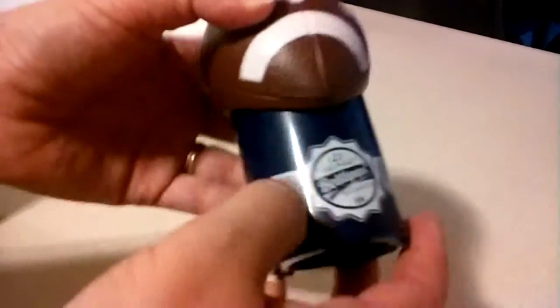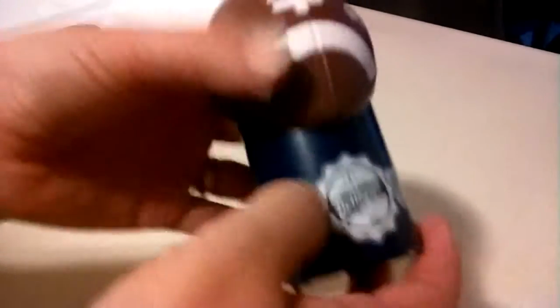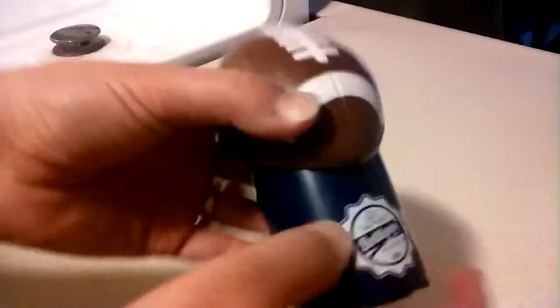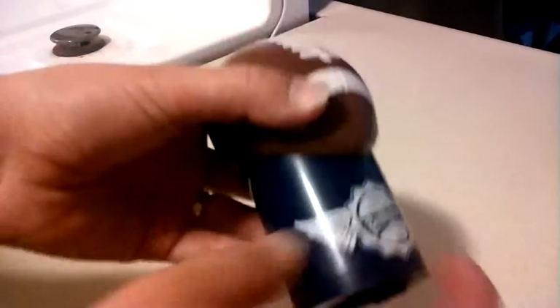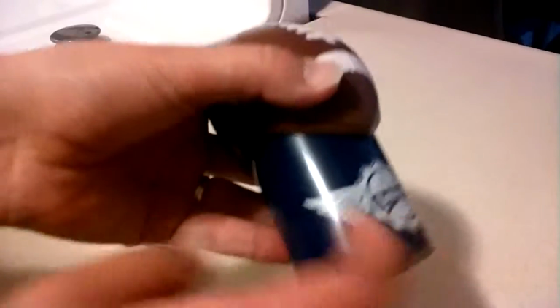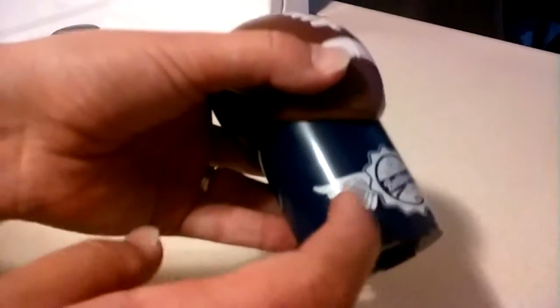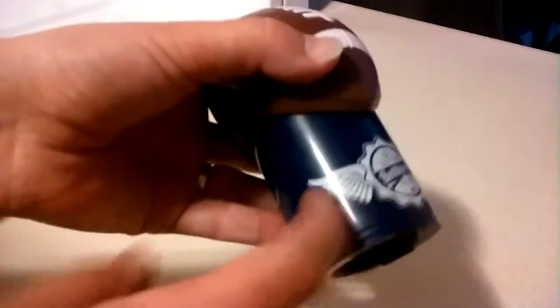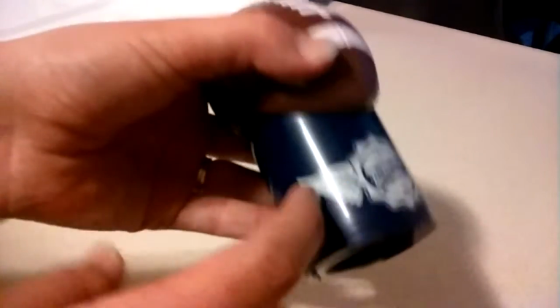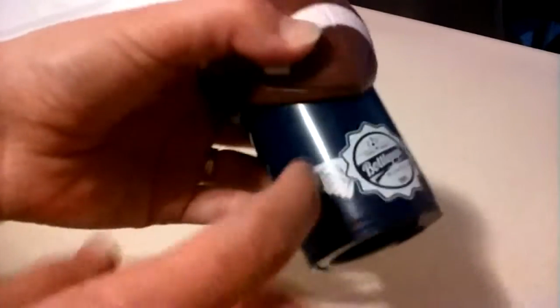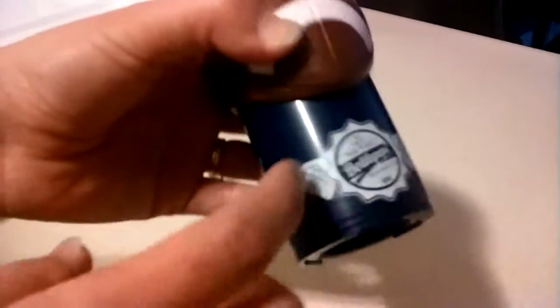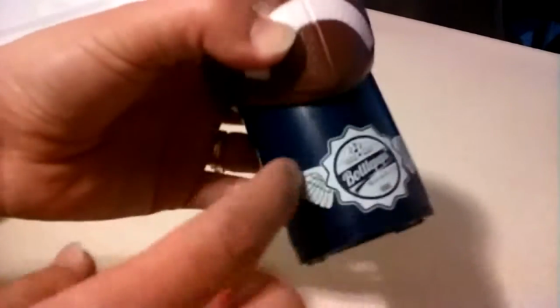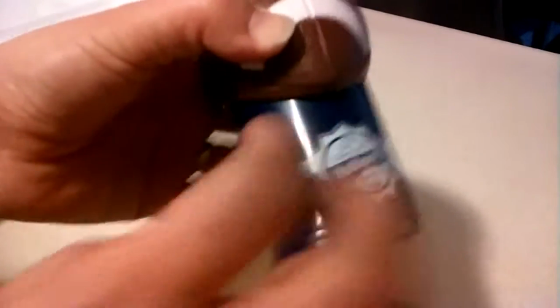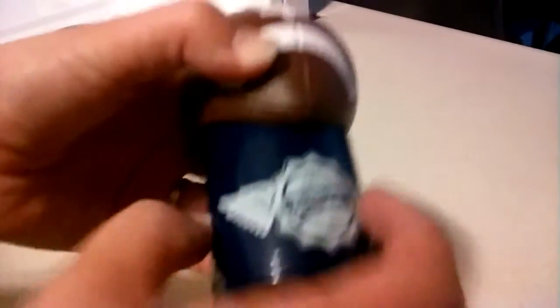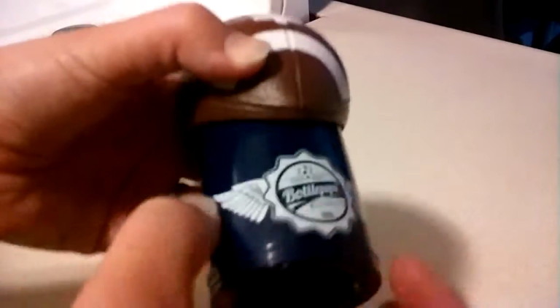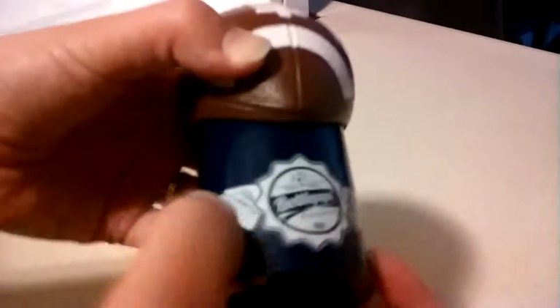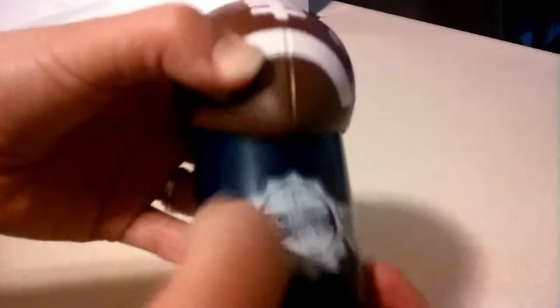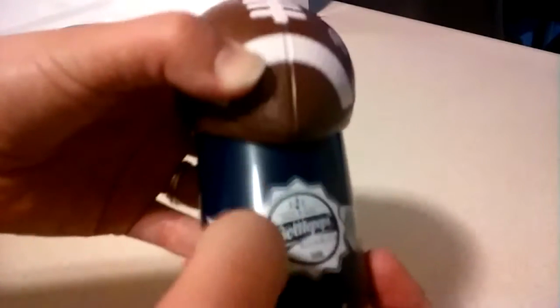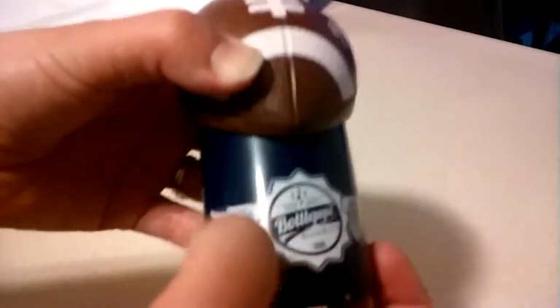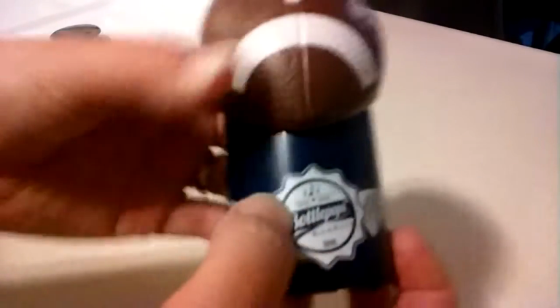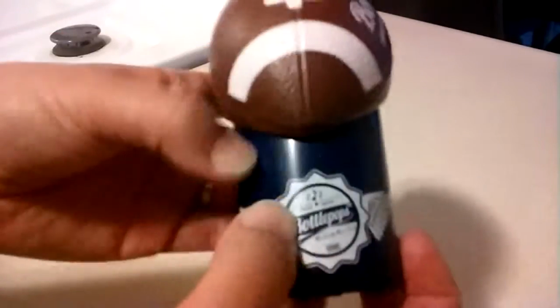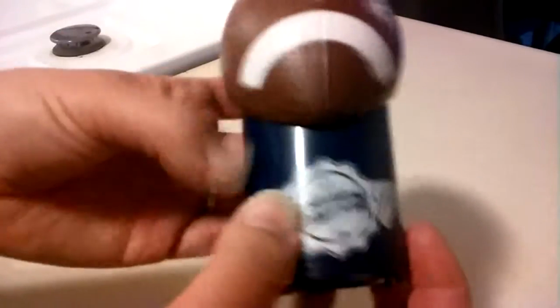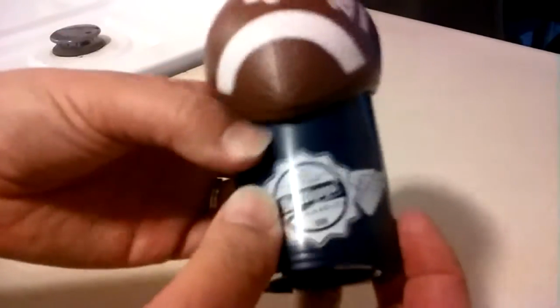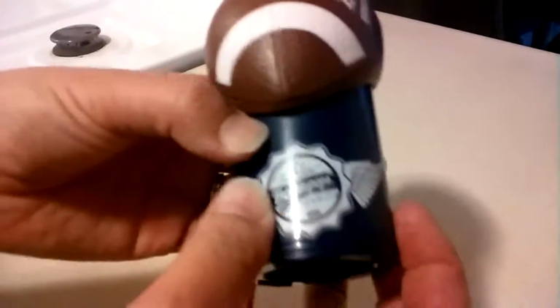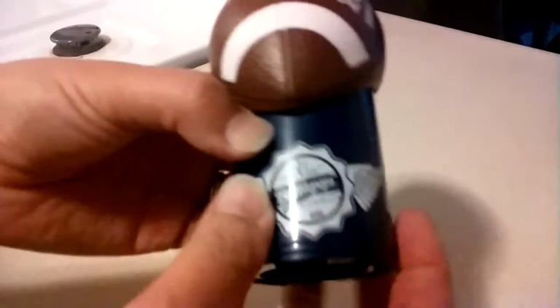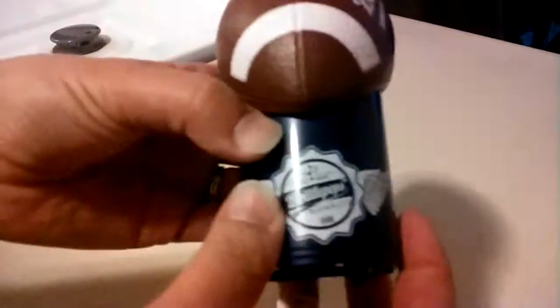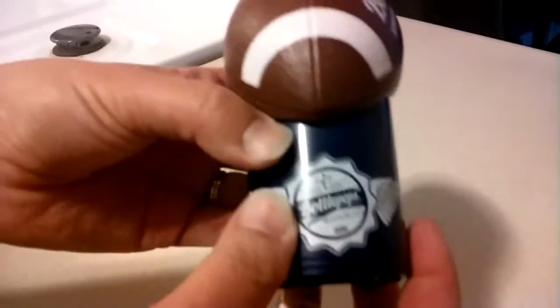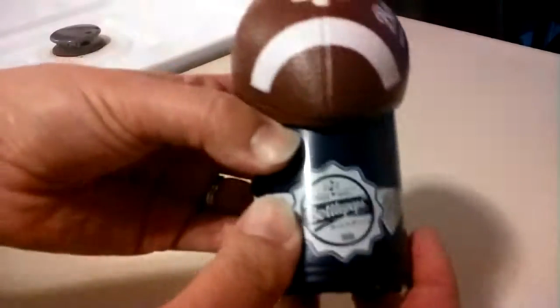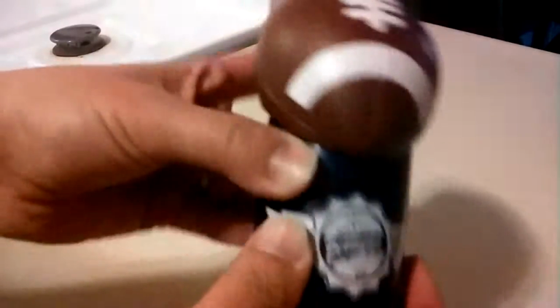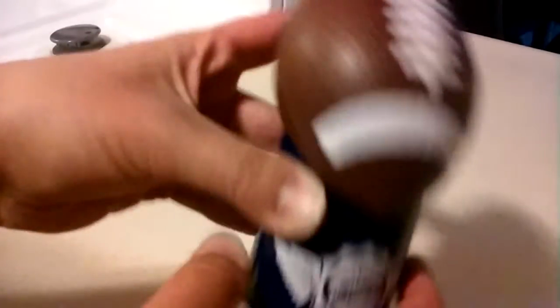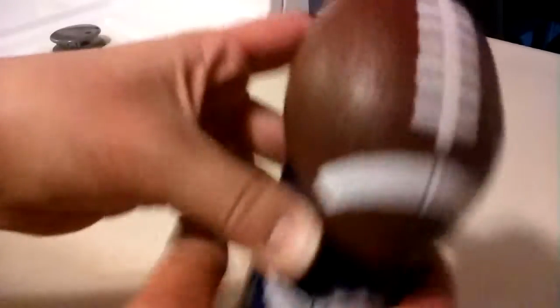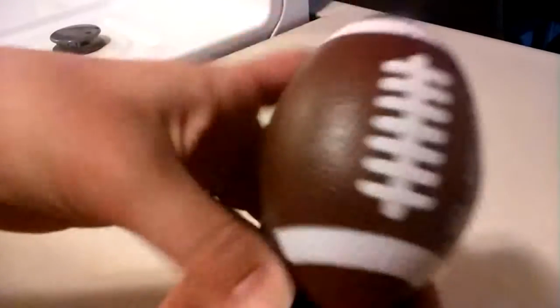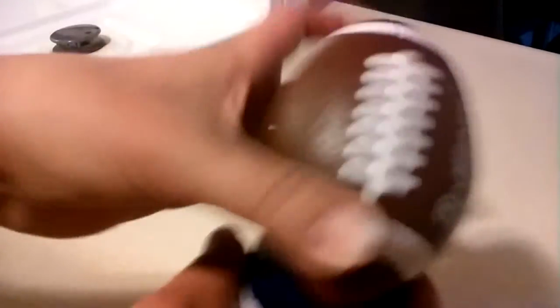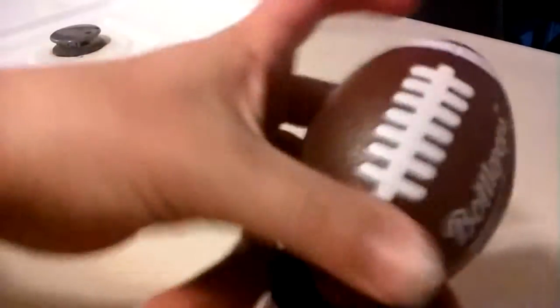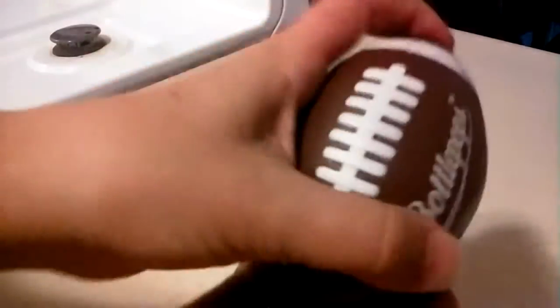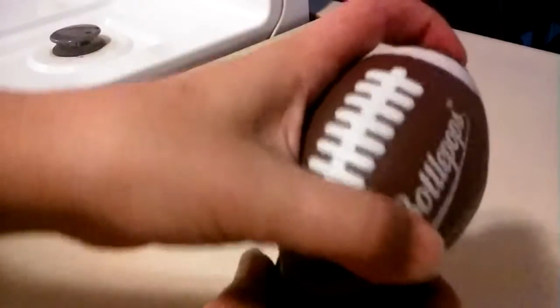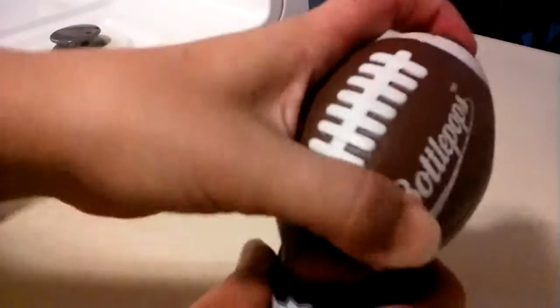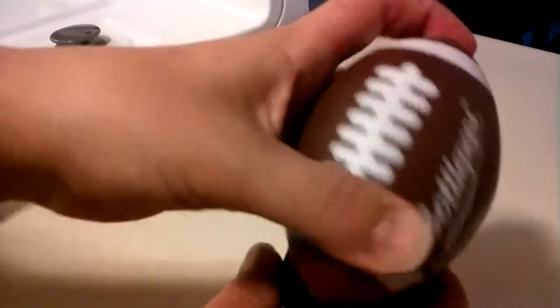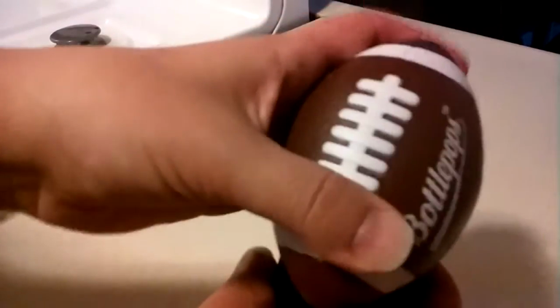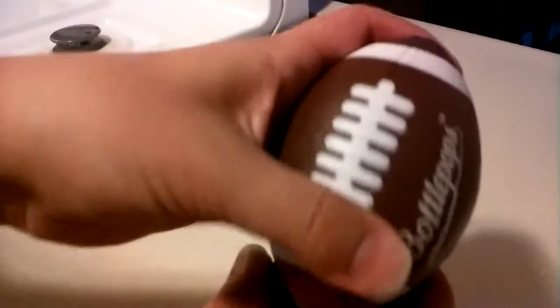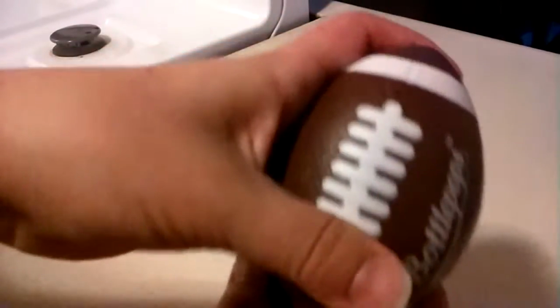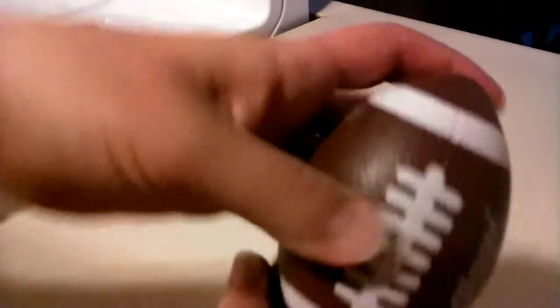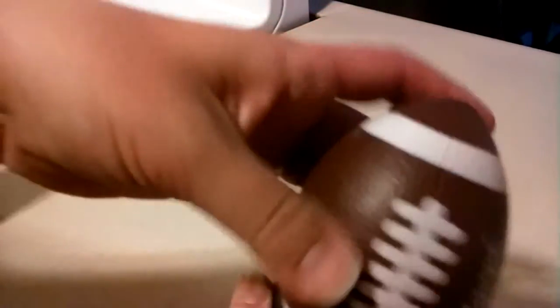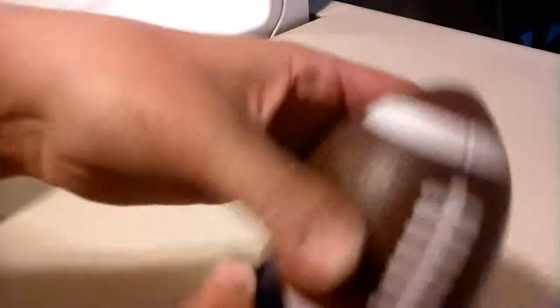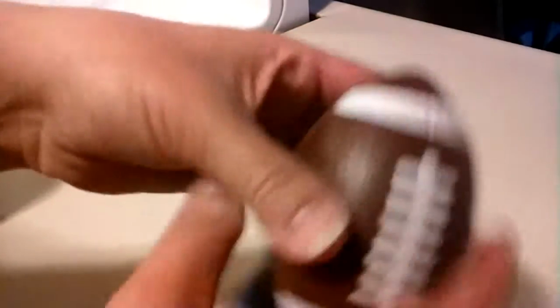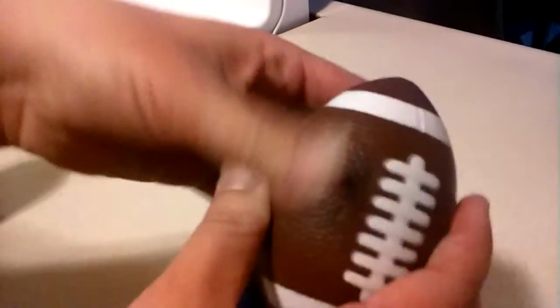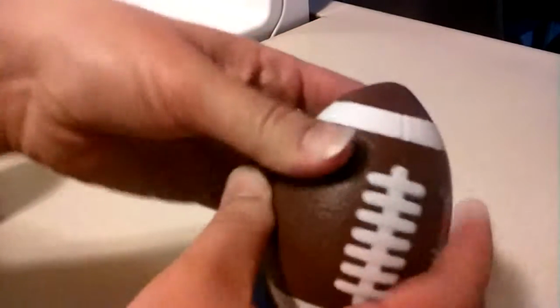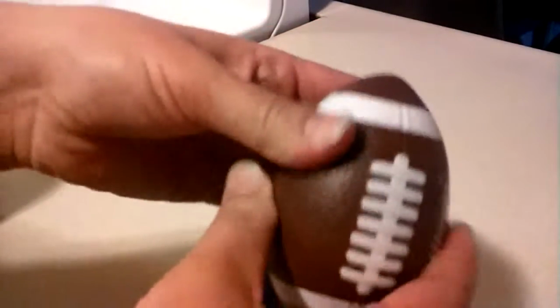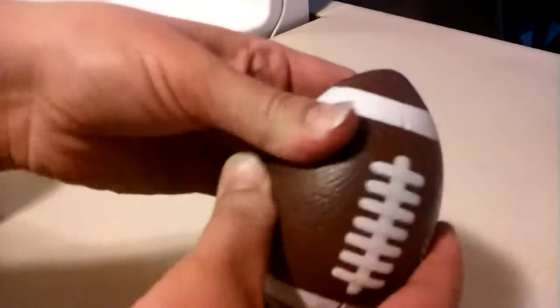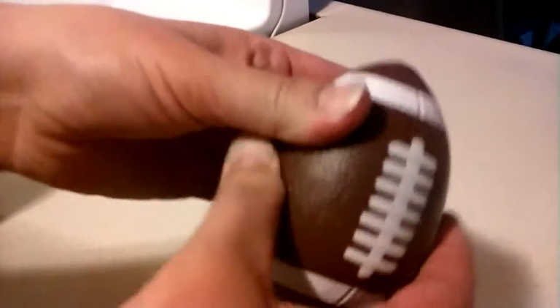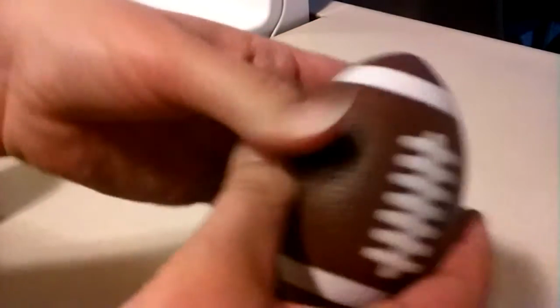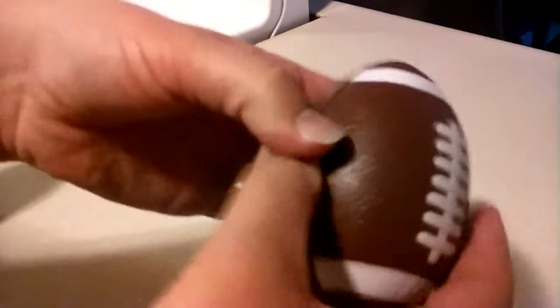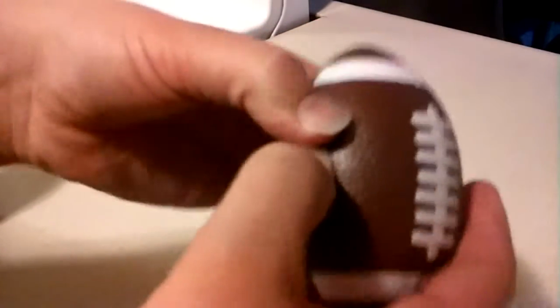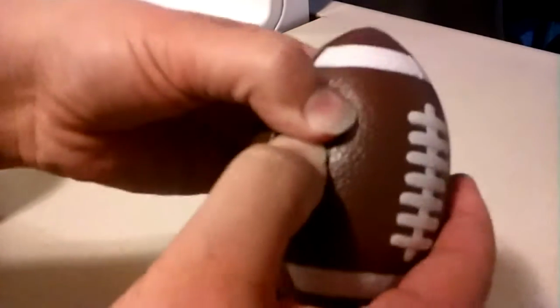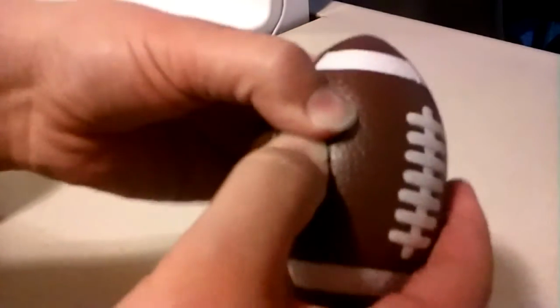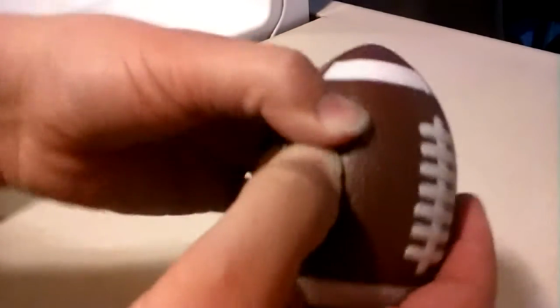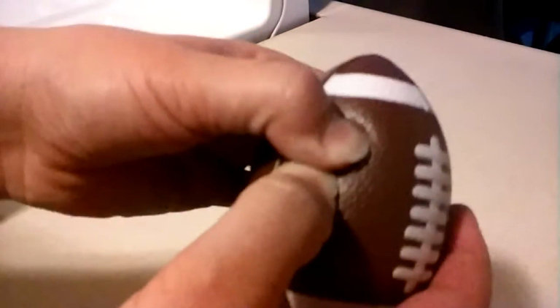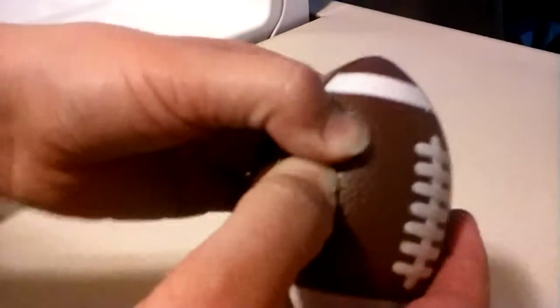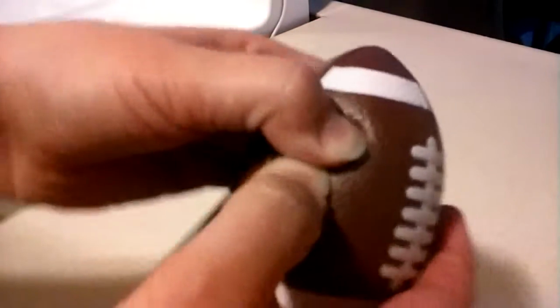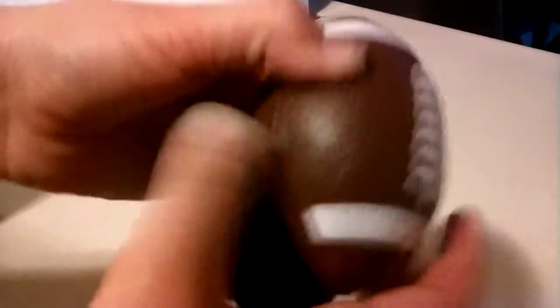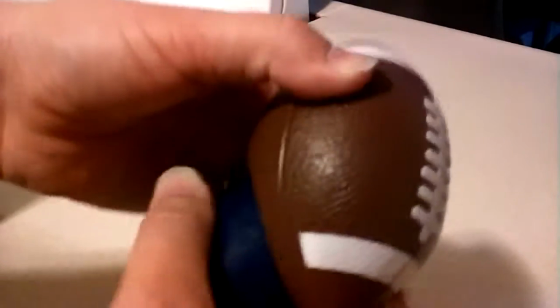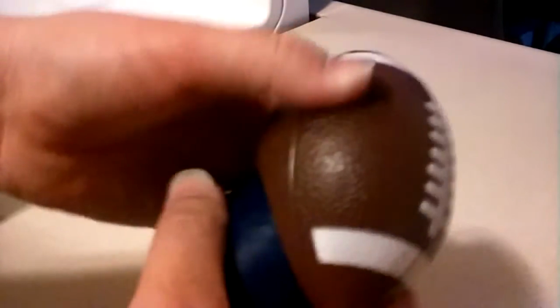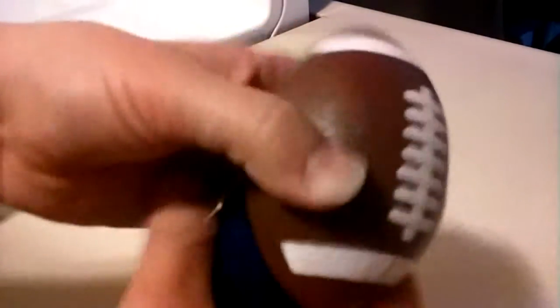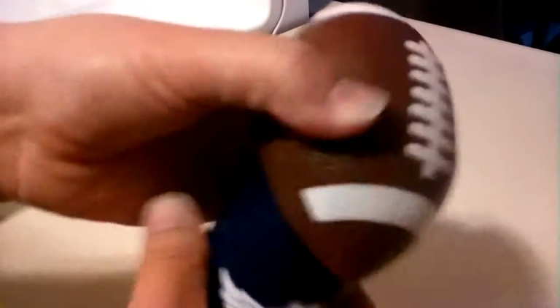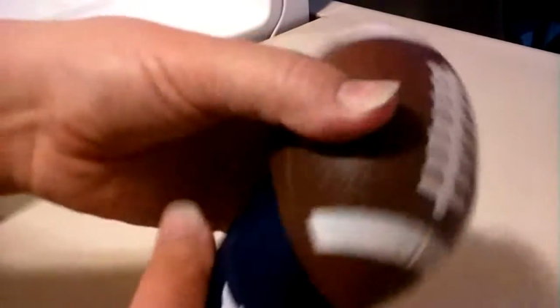The bottom is kind of like a durable plastic, I guess, and the top kind of reminds me of a stress ball. It's kind of squishy like that.